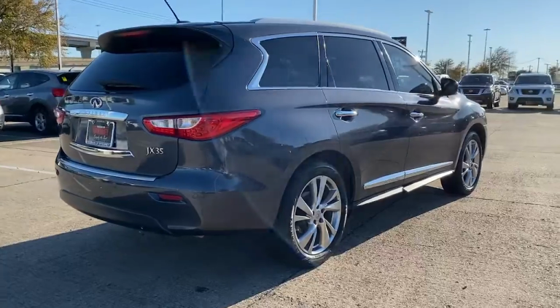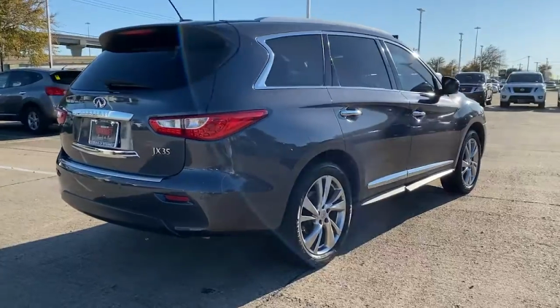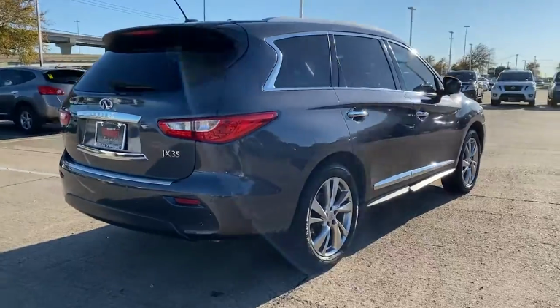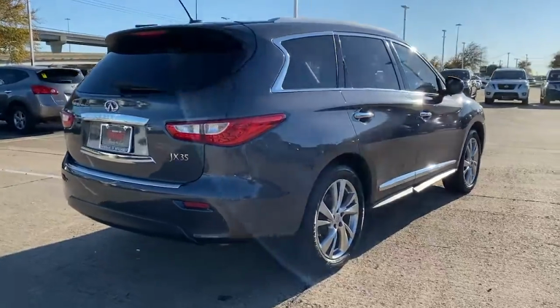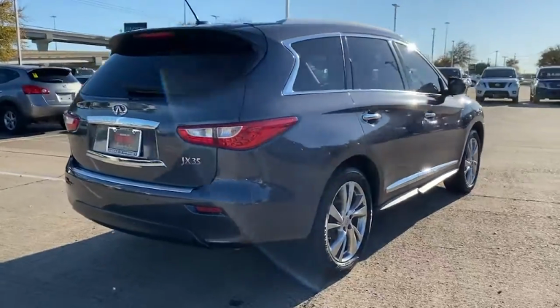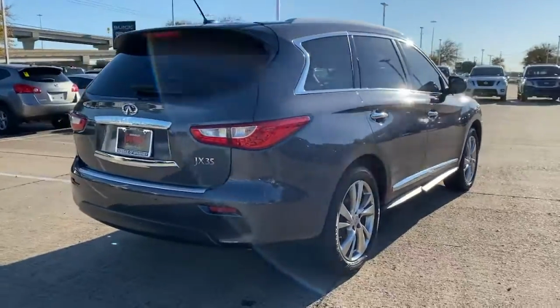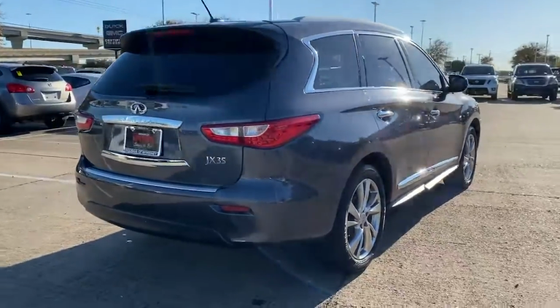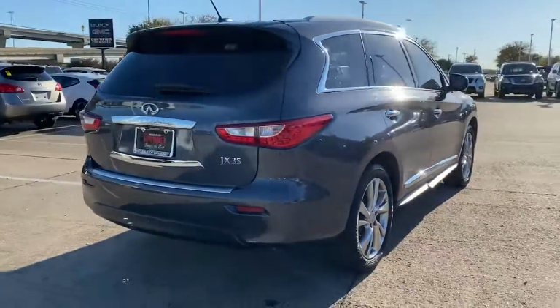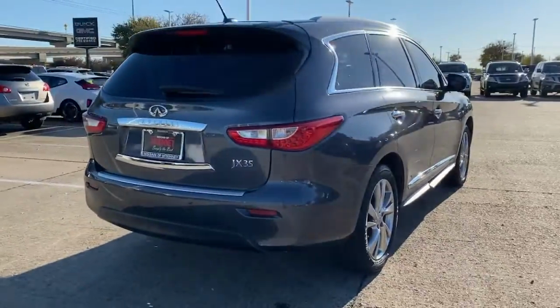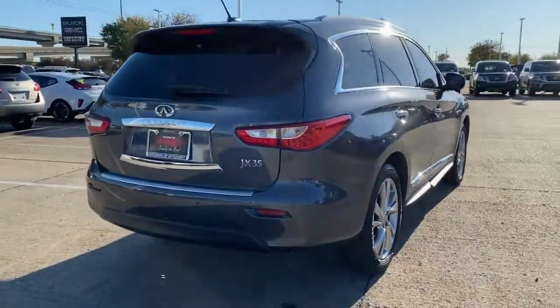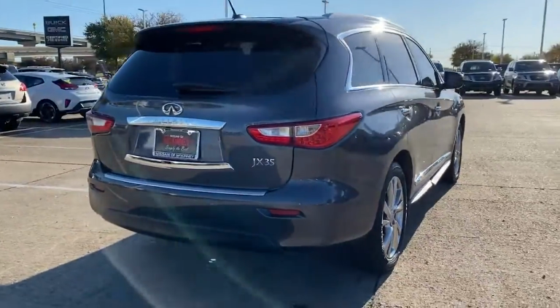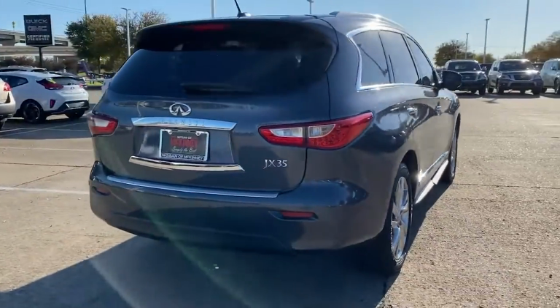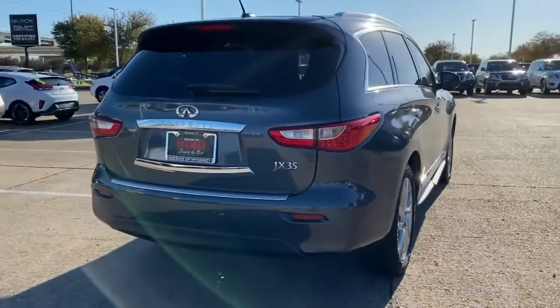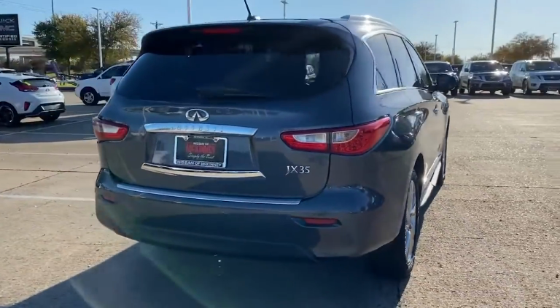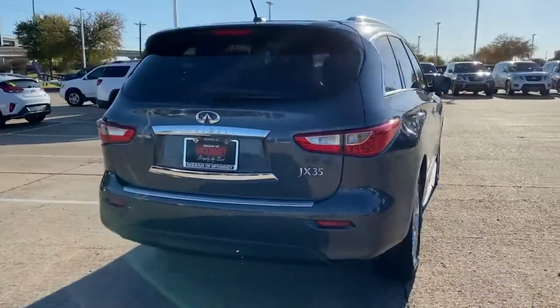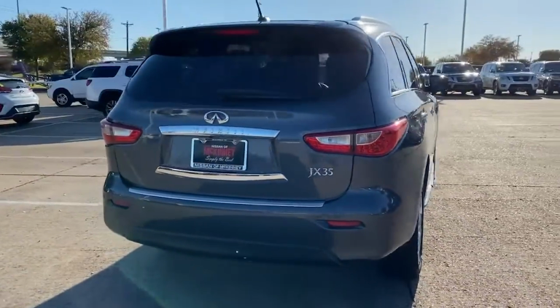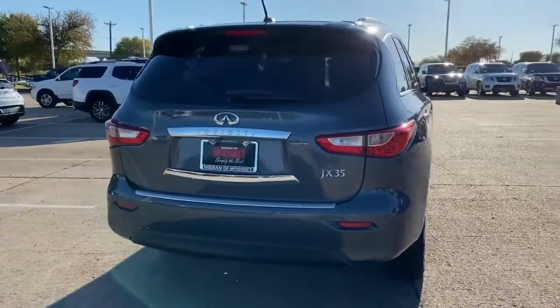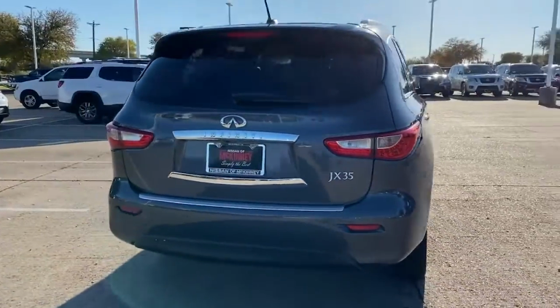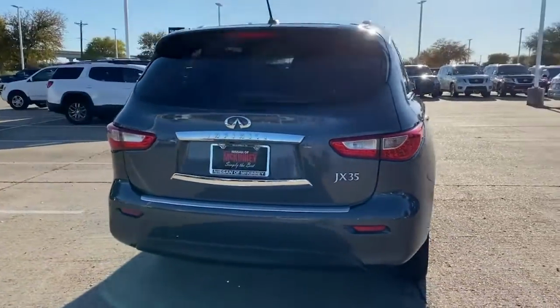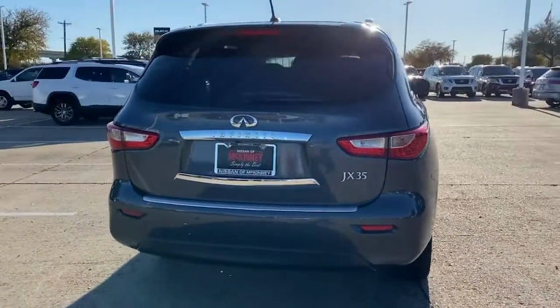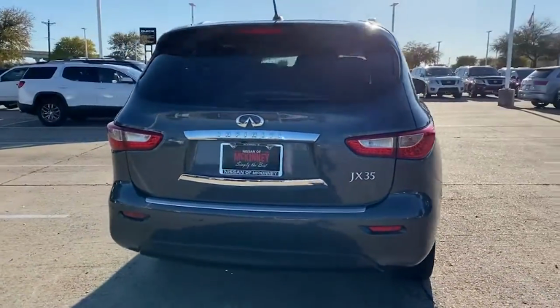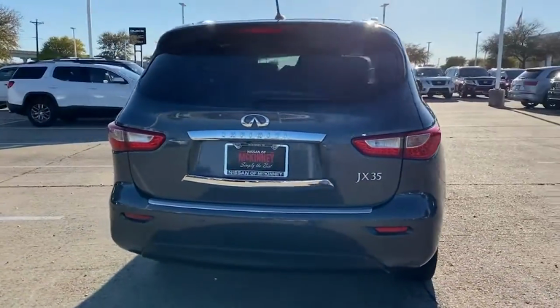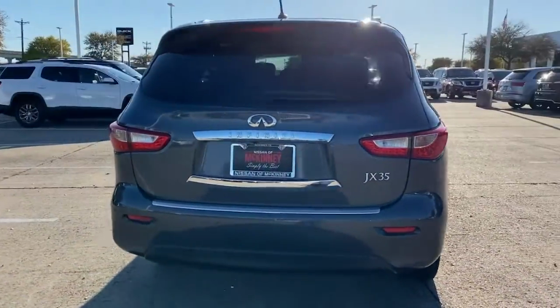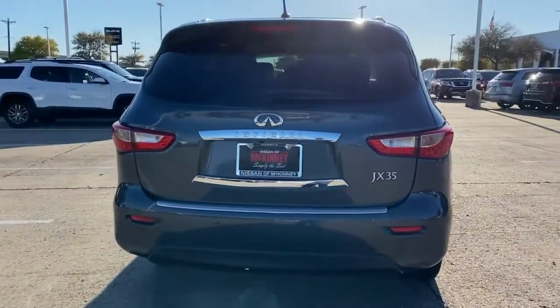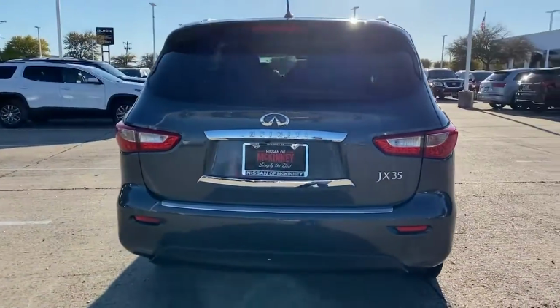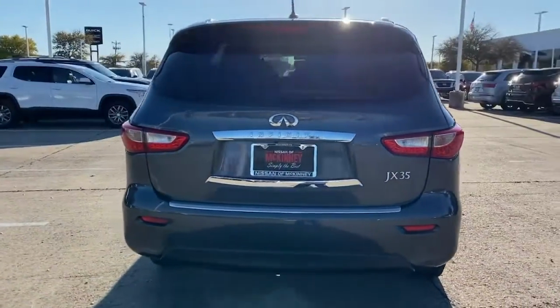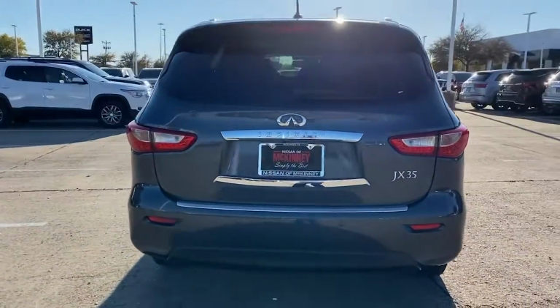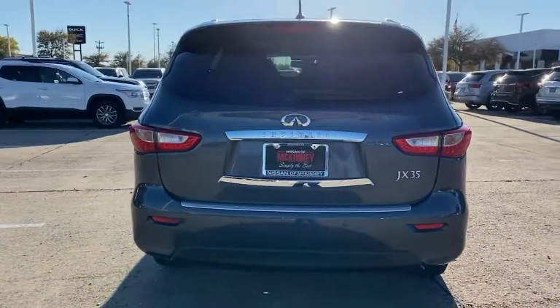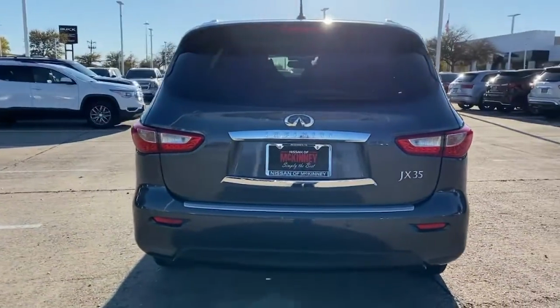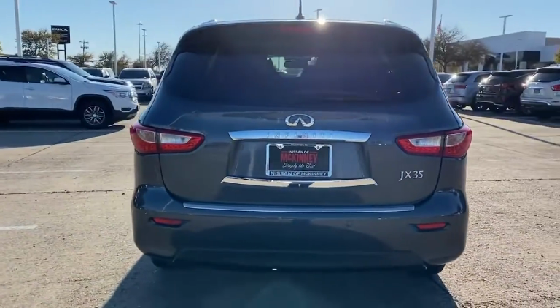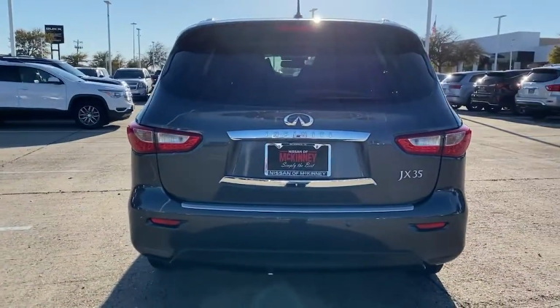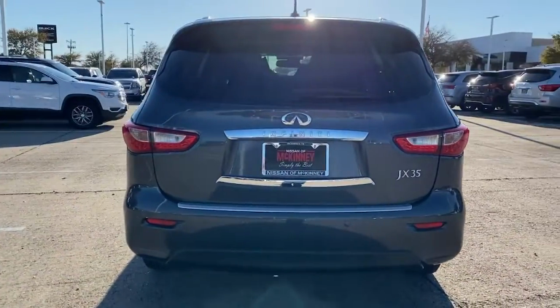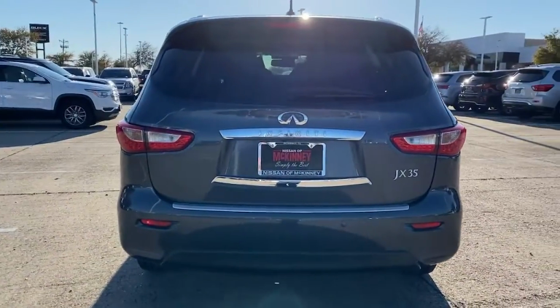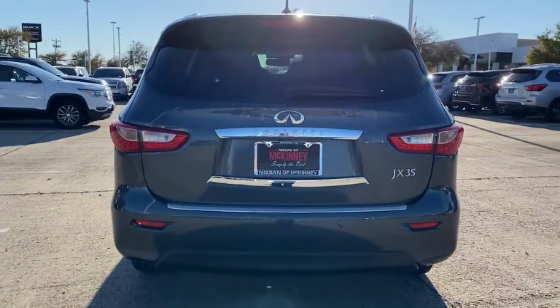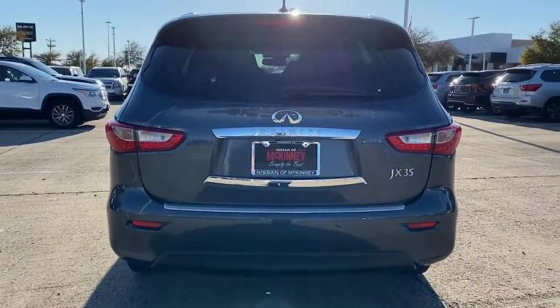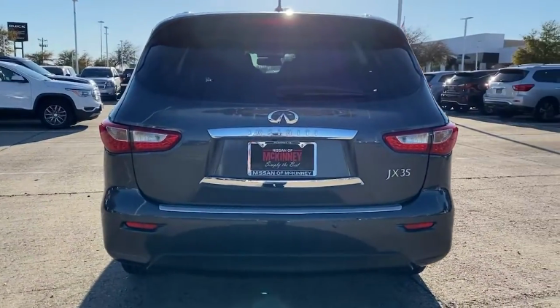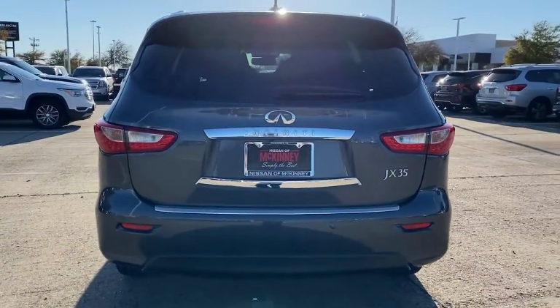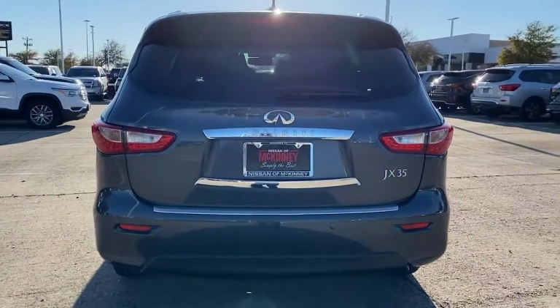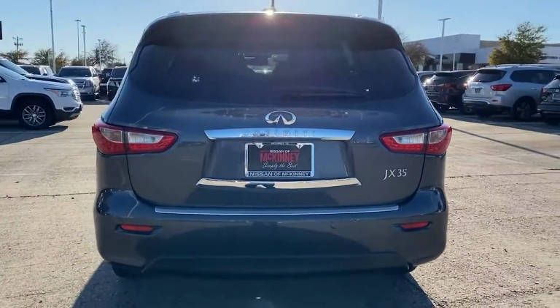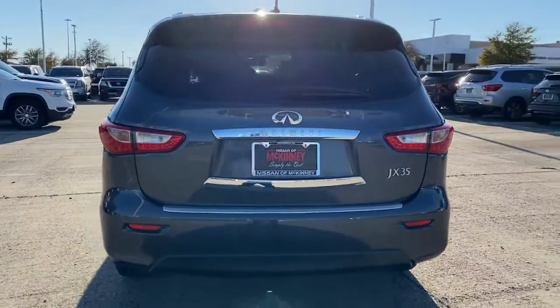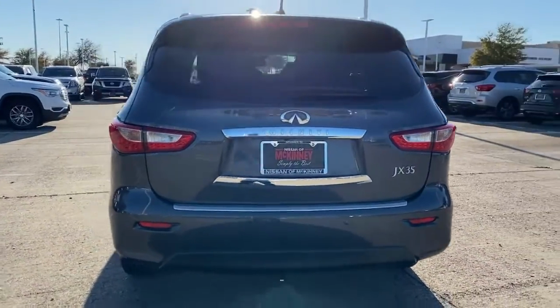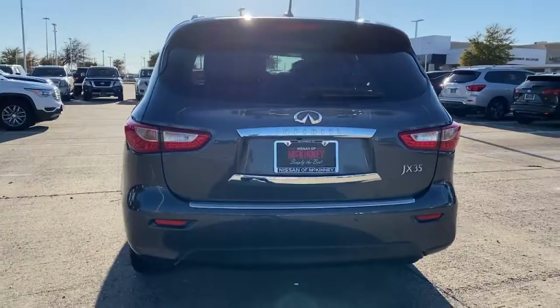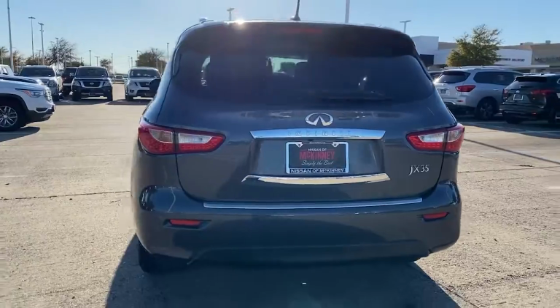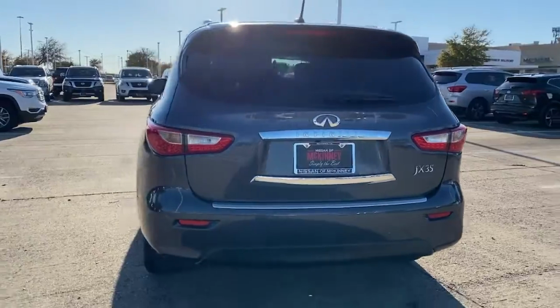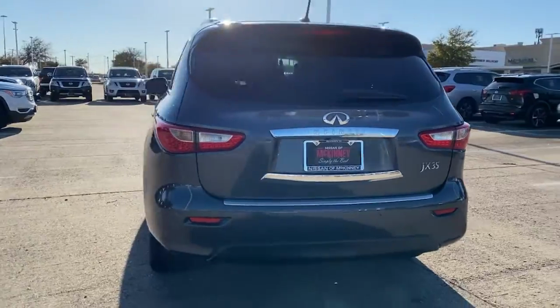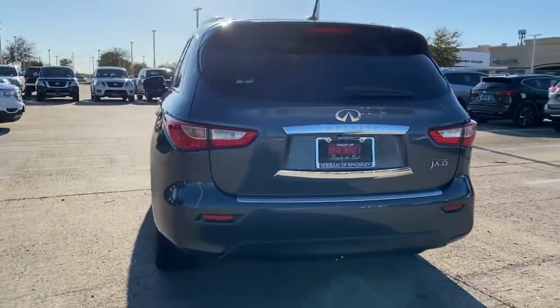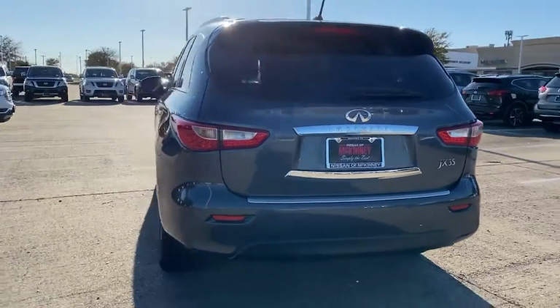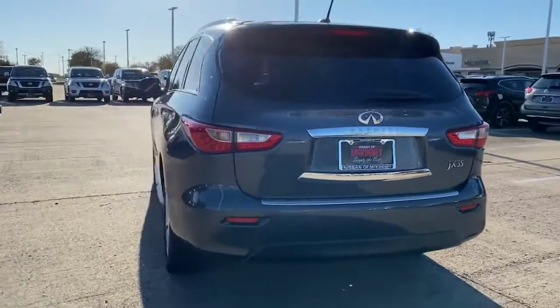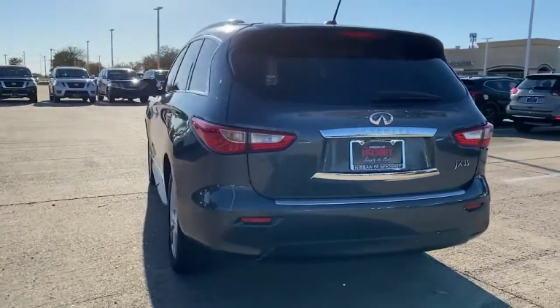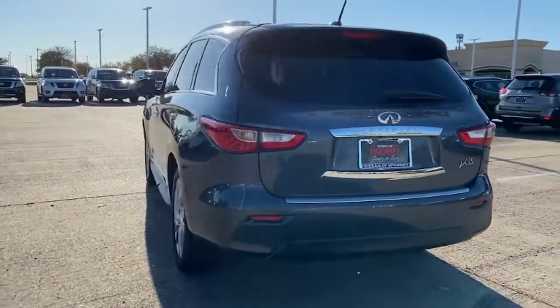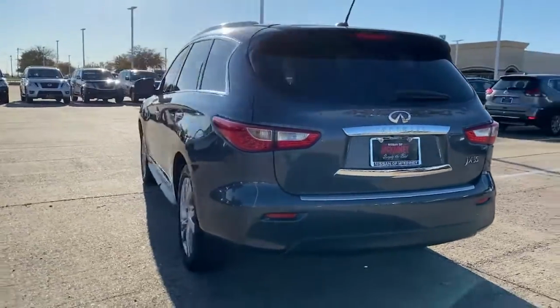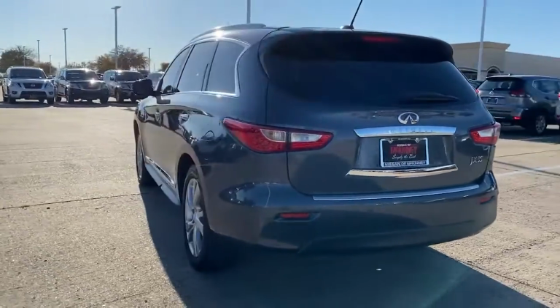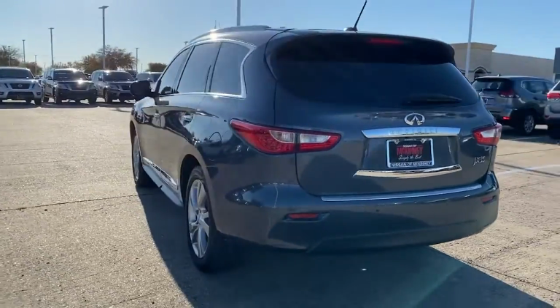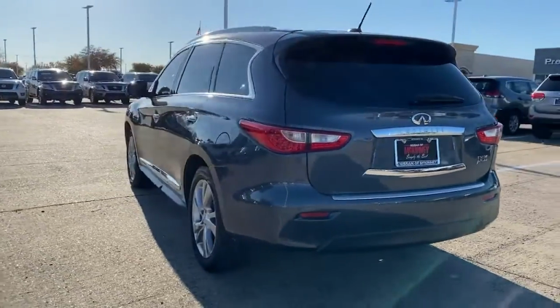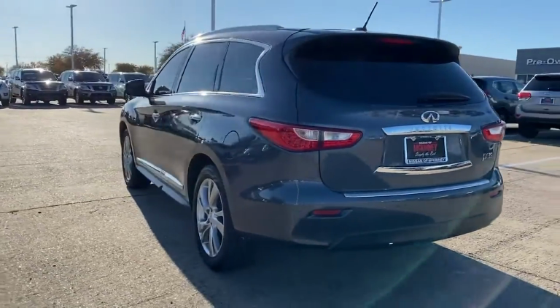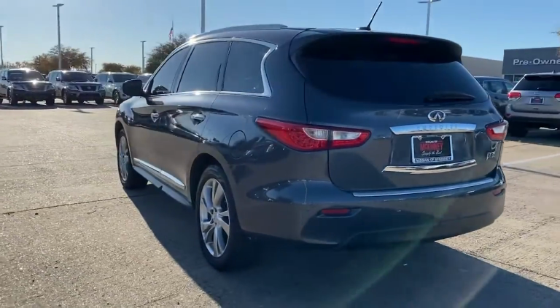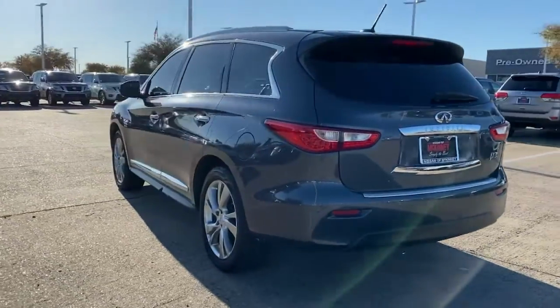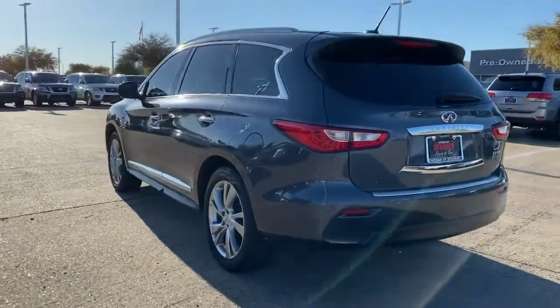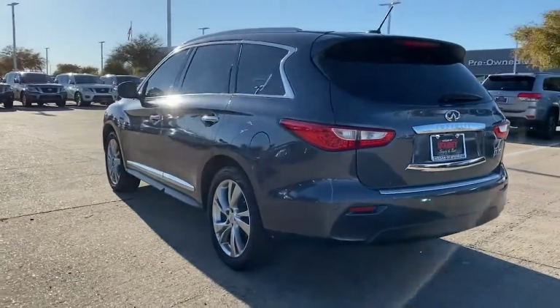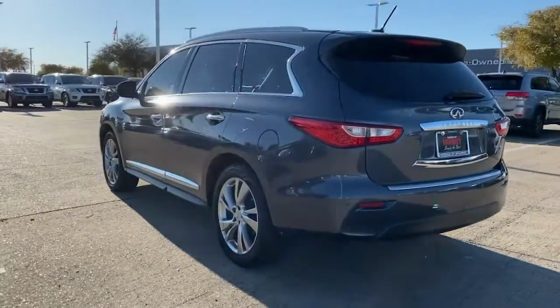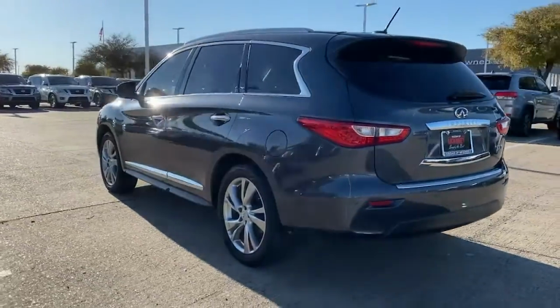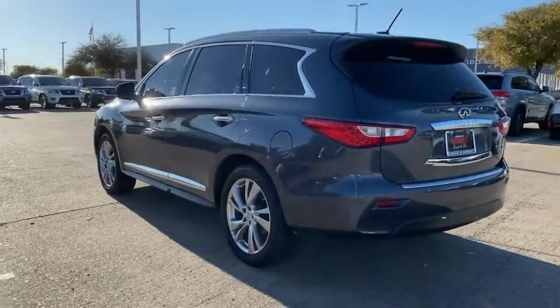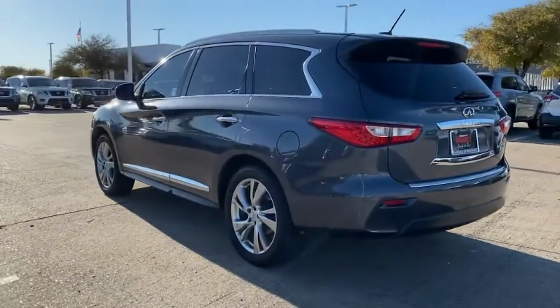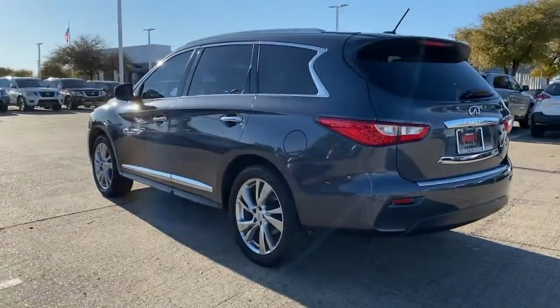Three rows of spacious seating, a silky smooth ride, and a beautifully crafted interior await in this premium midsize SUV.